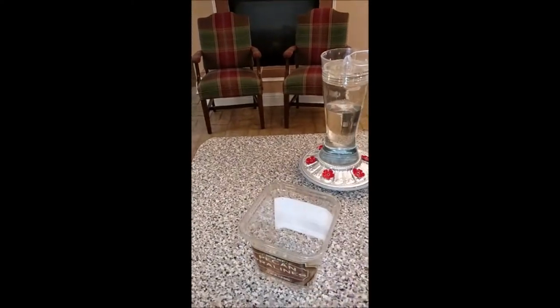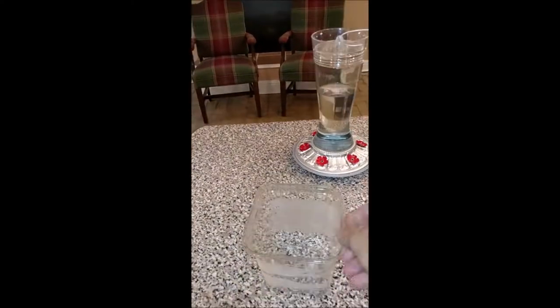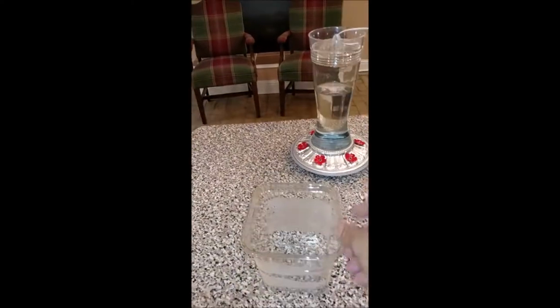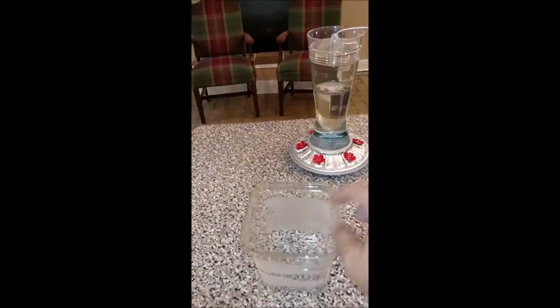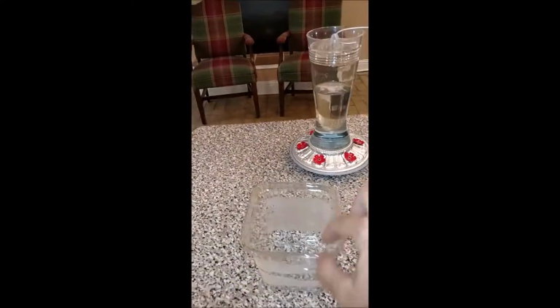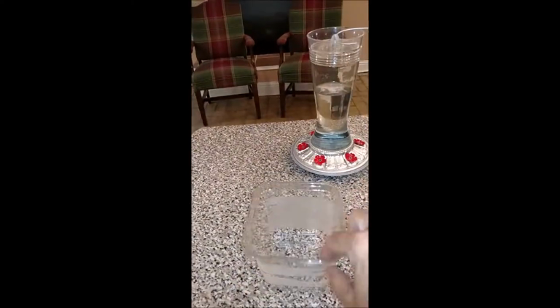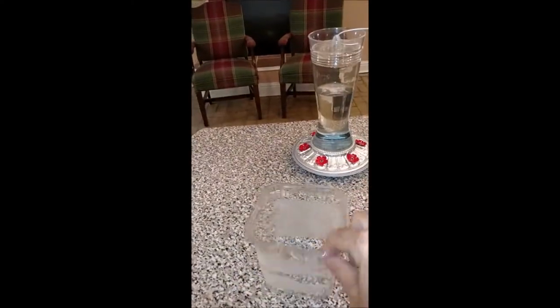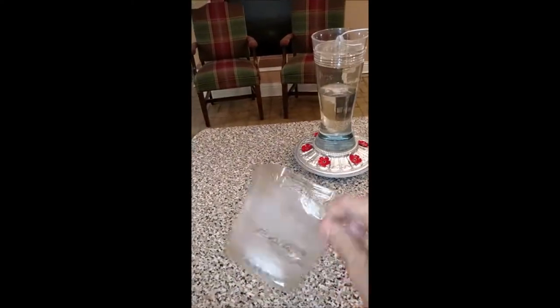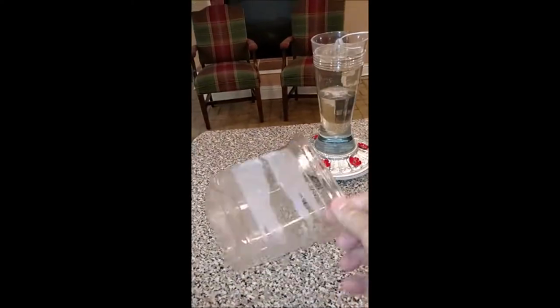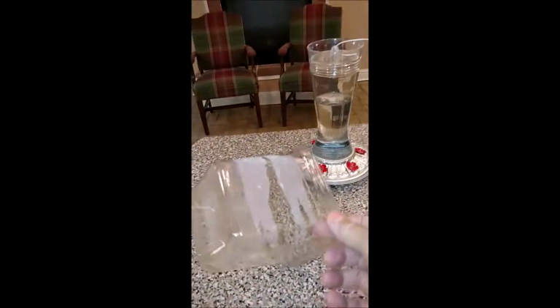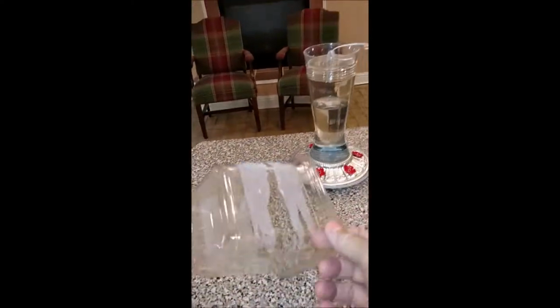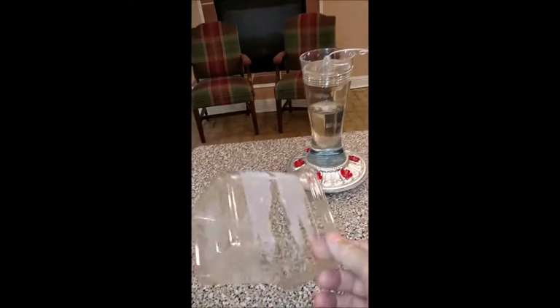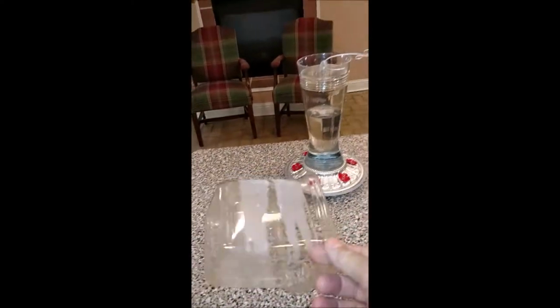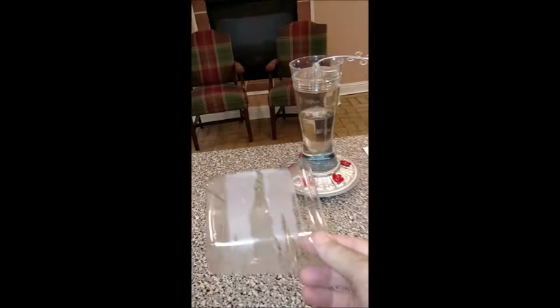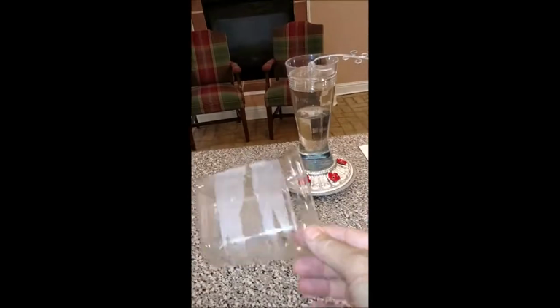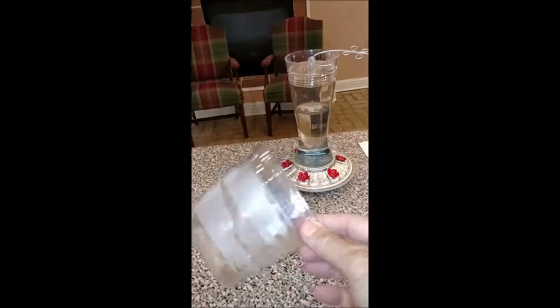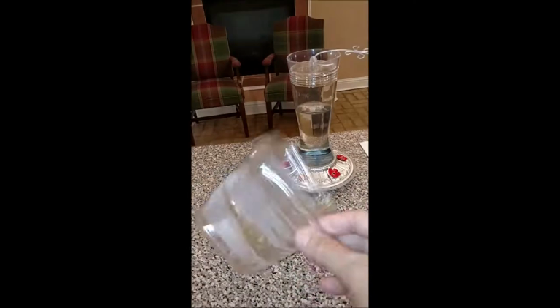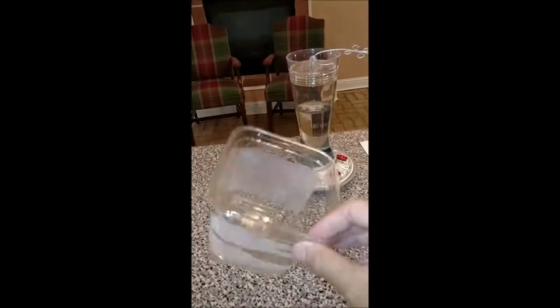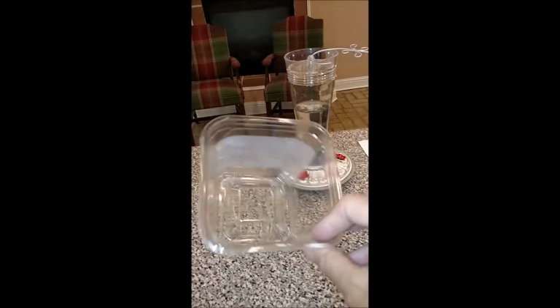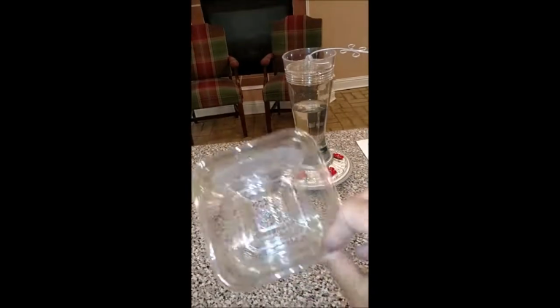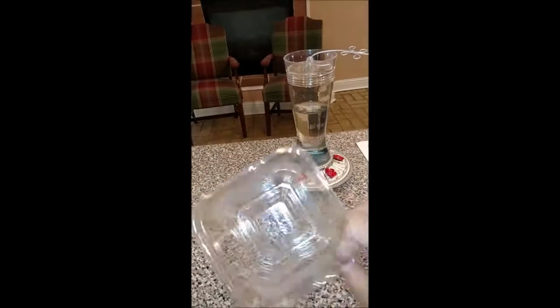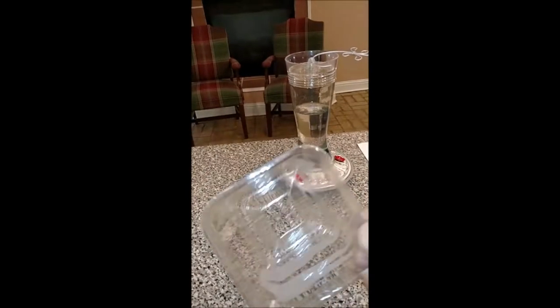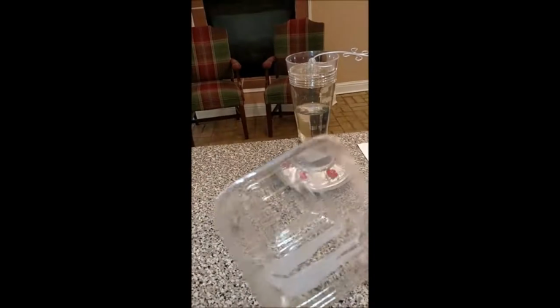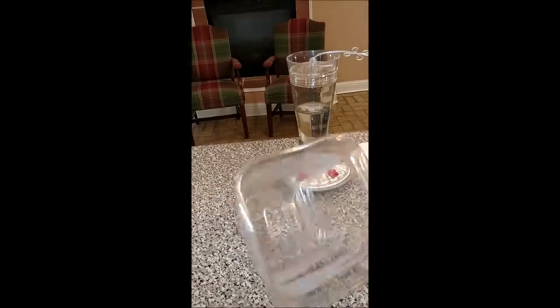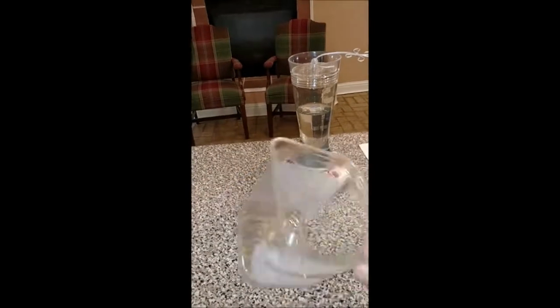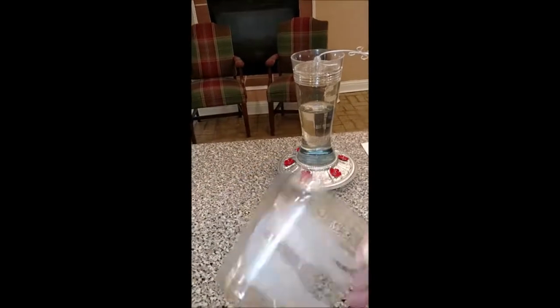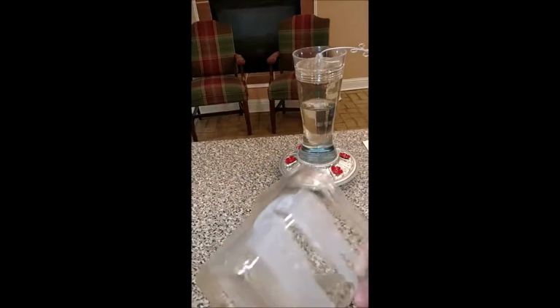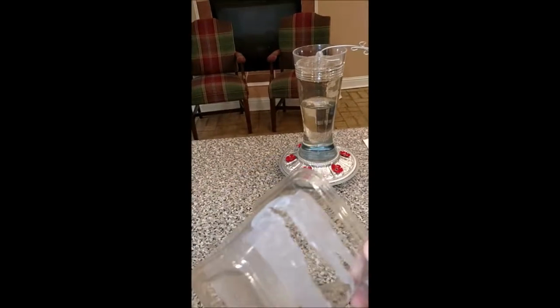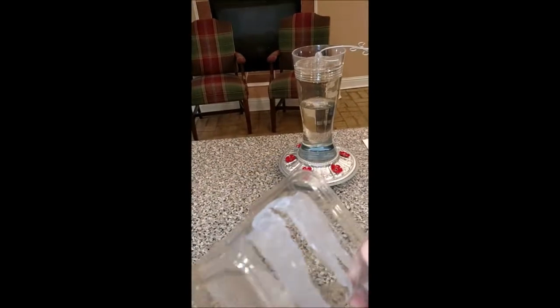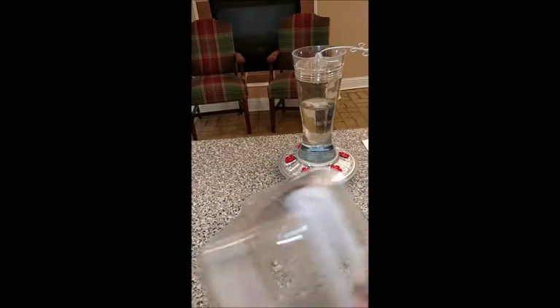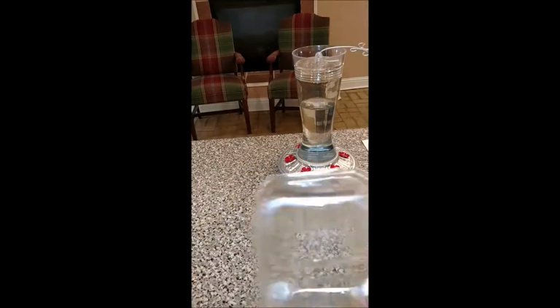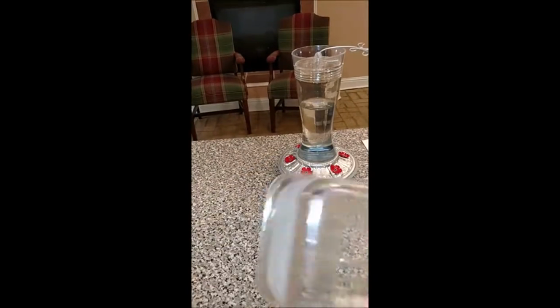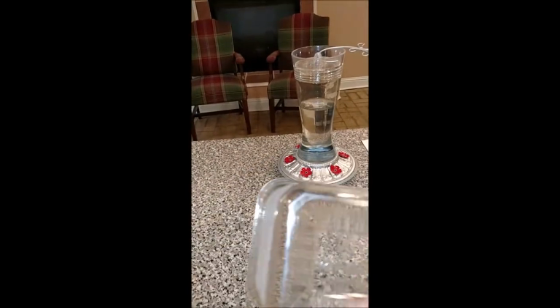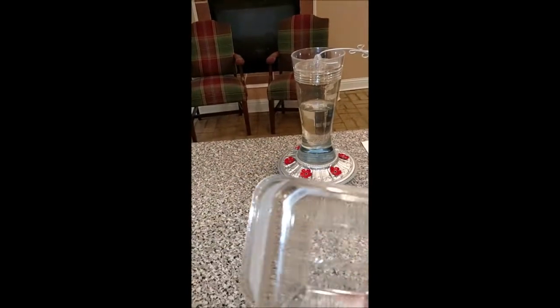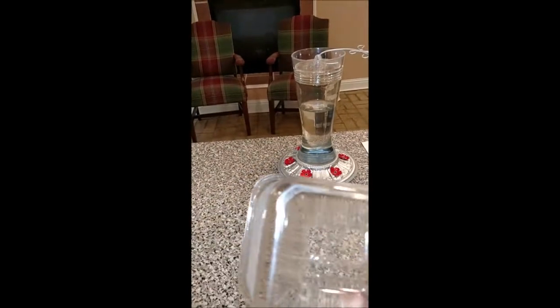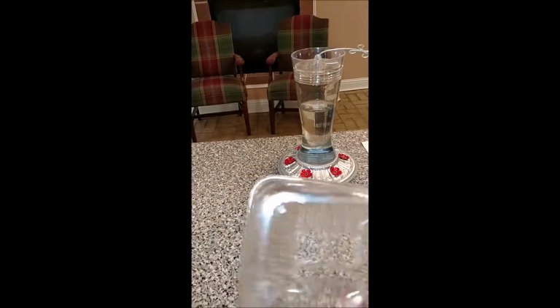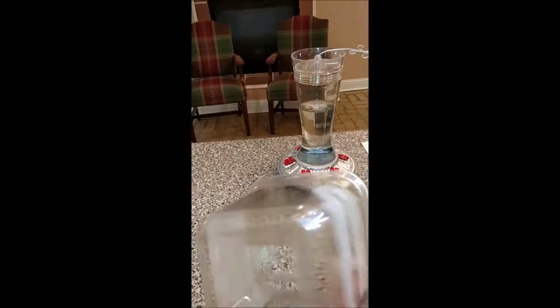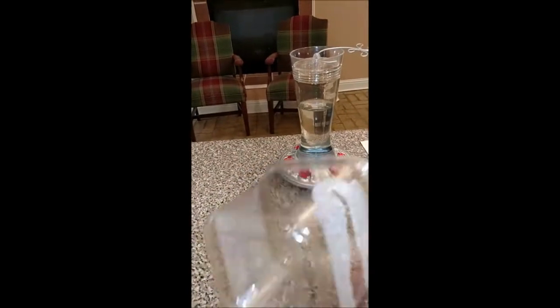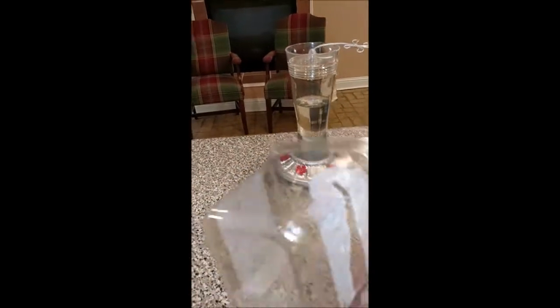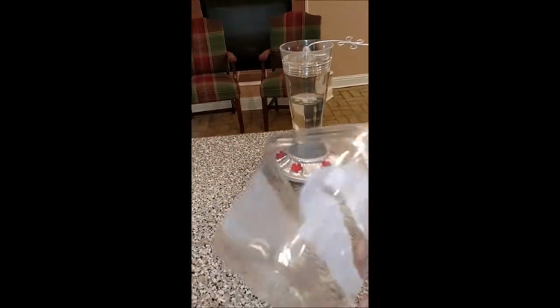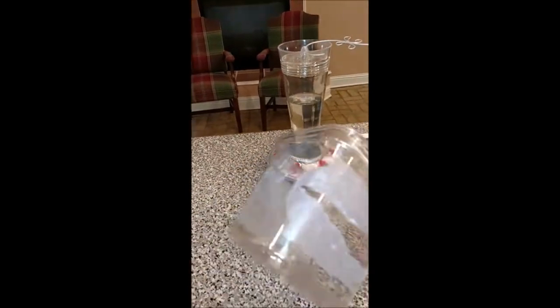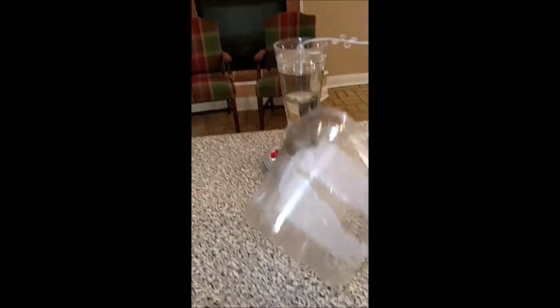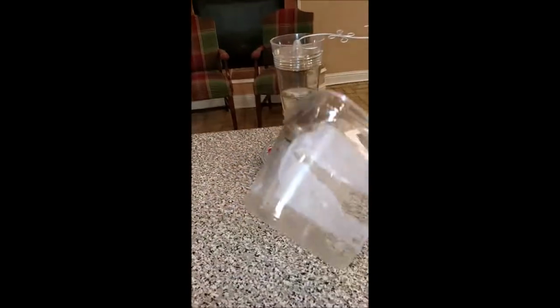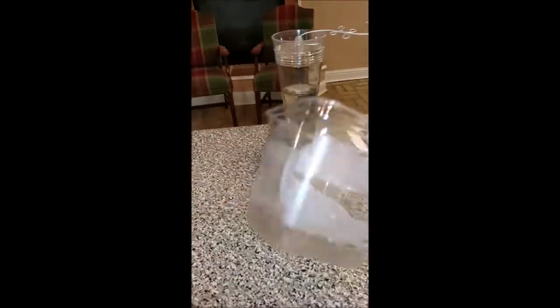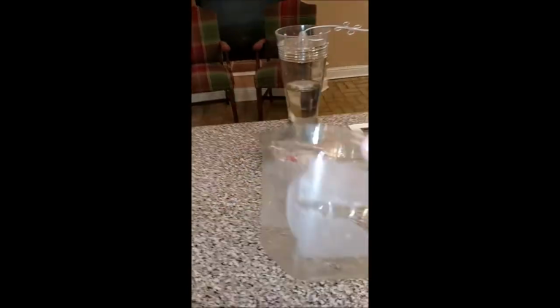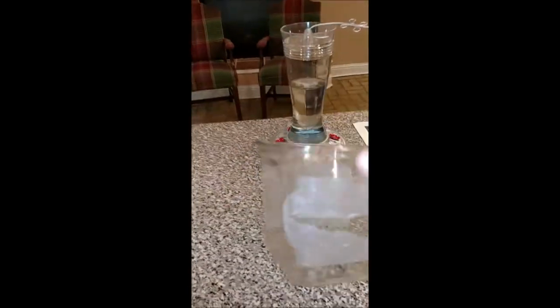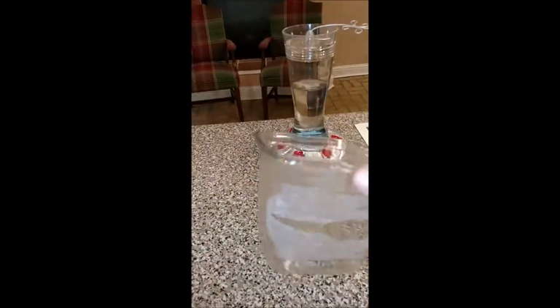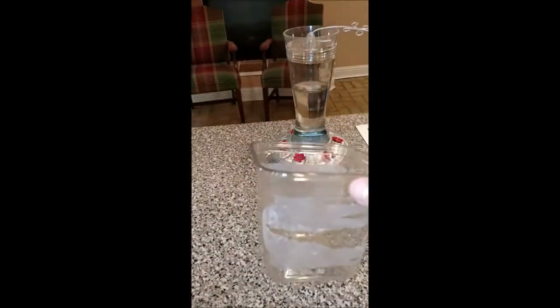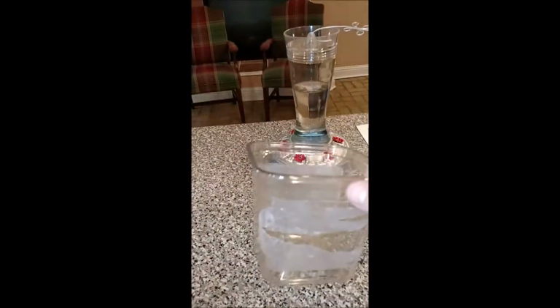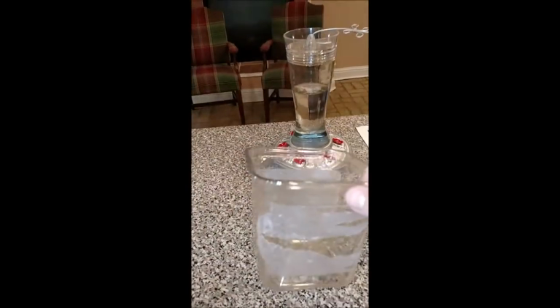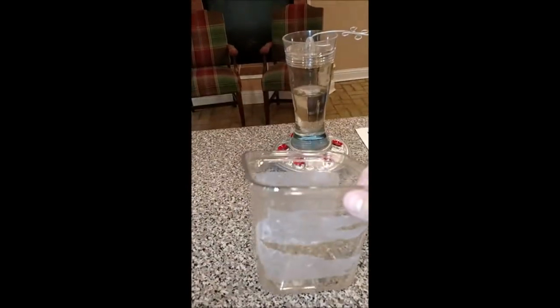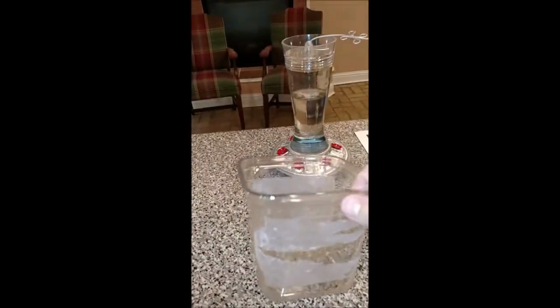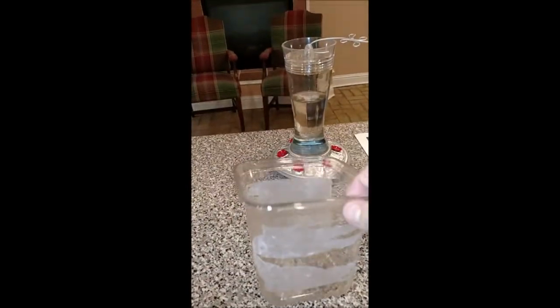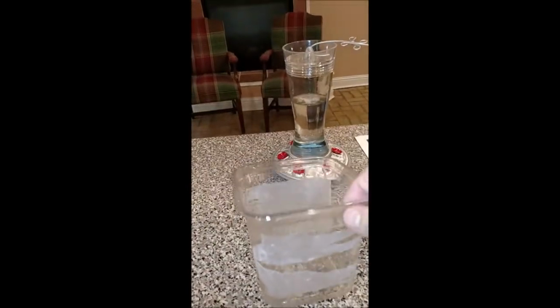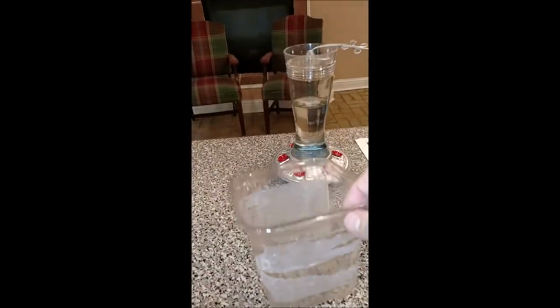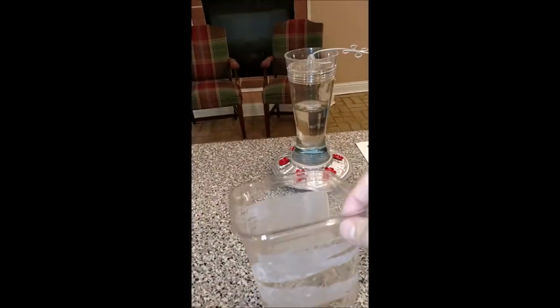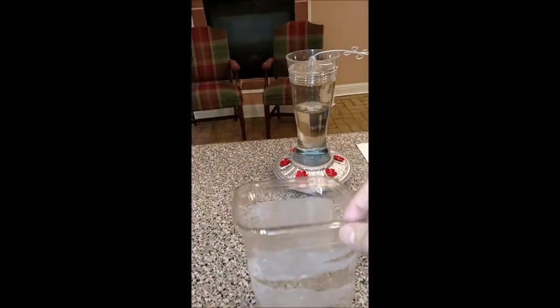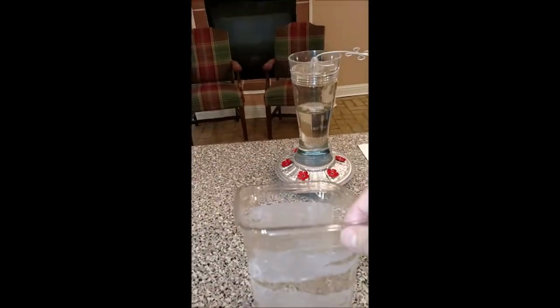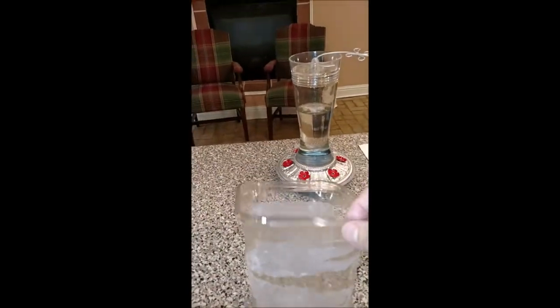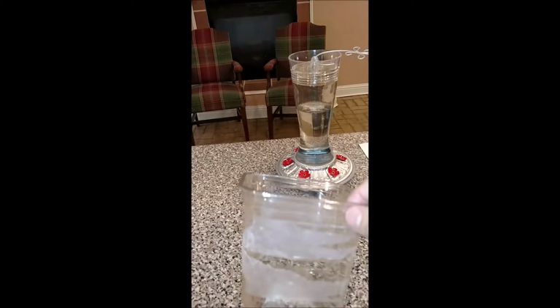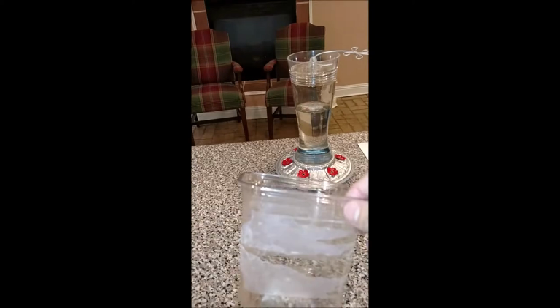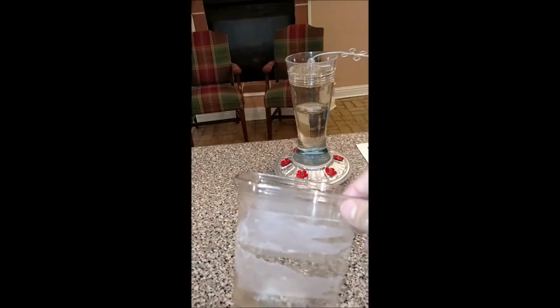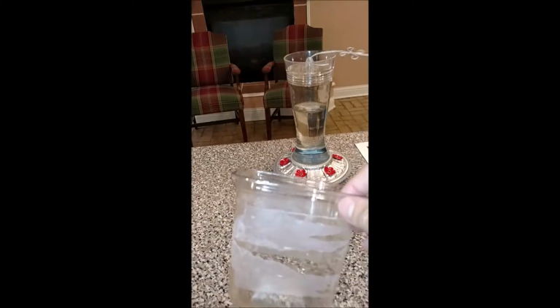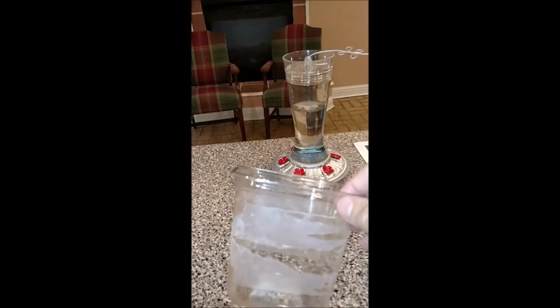I rinsed it, dried it, and took off as much of the label as I could, just so I'll be able to see the water level from the porch.